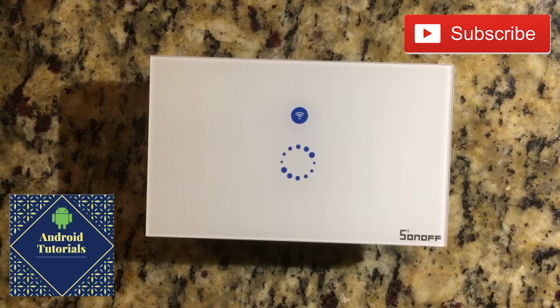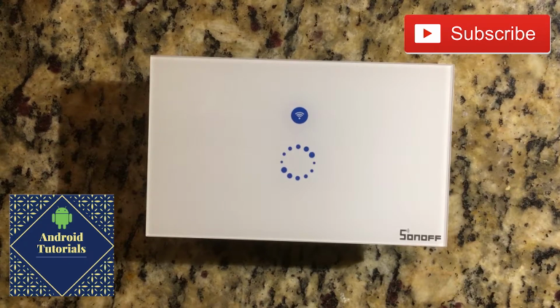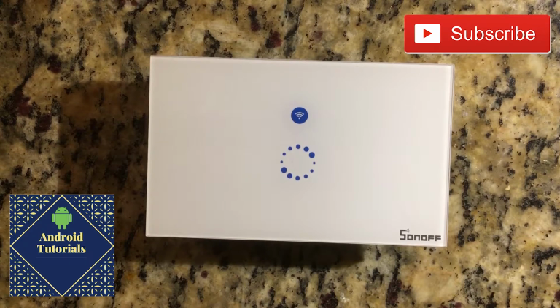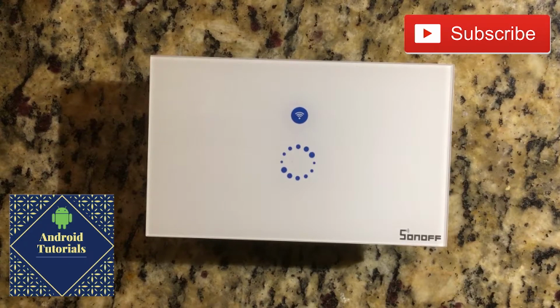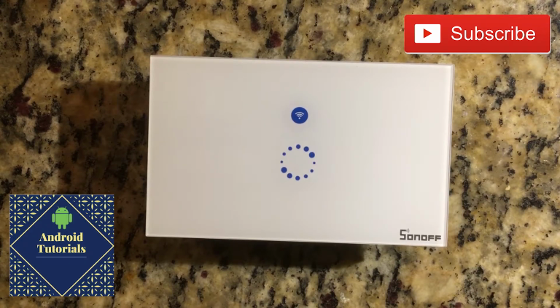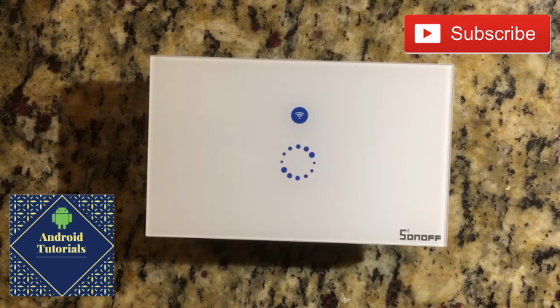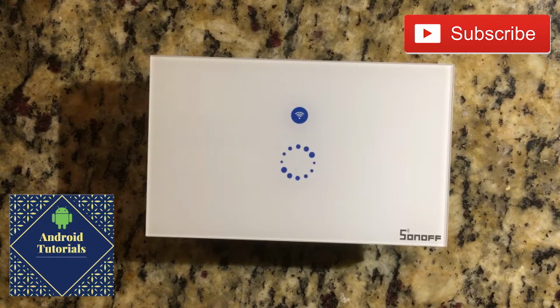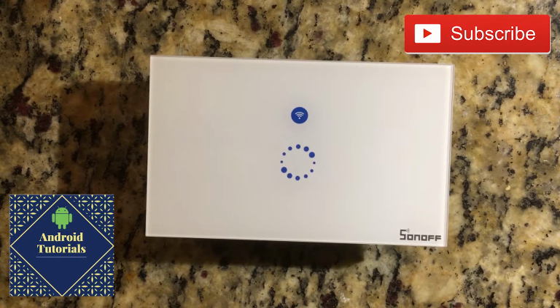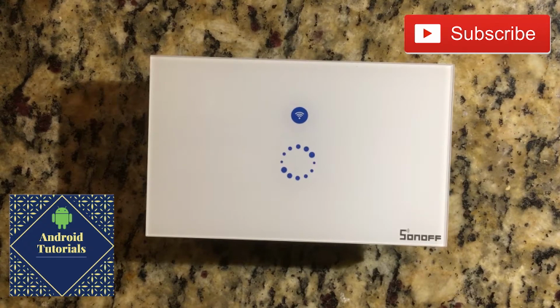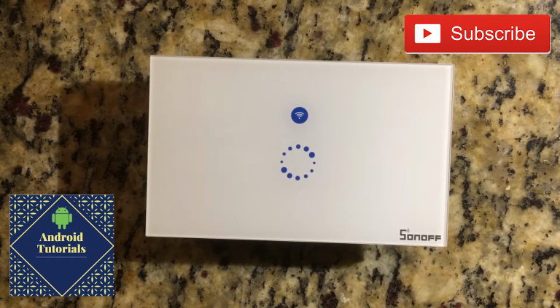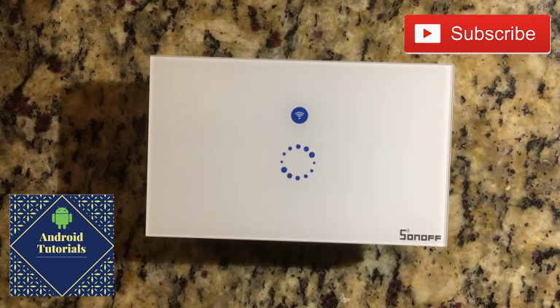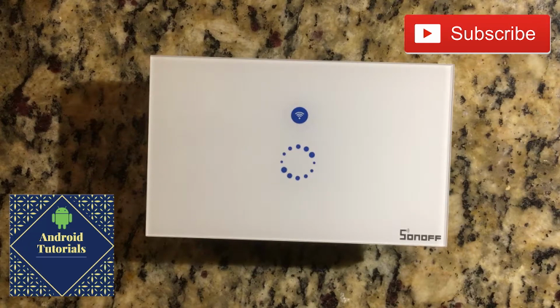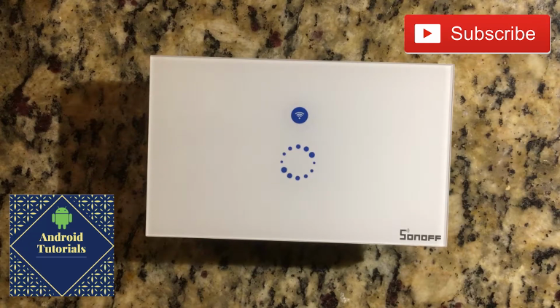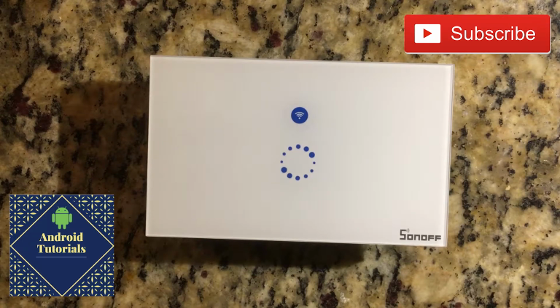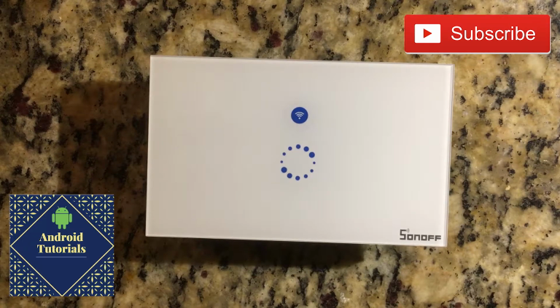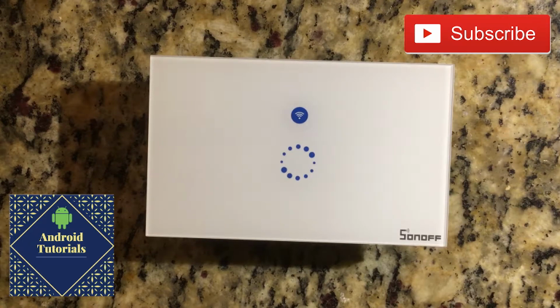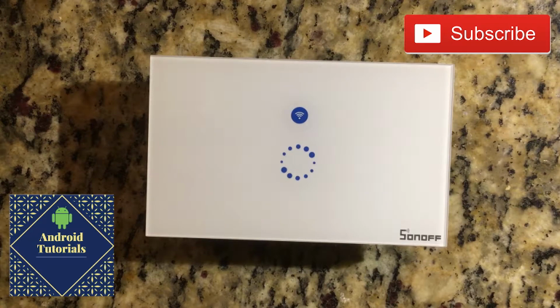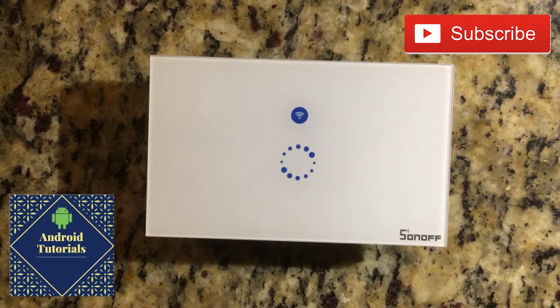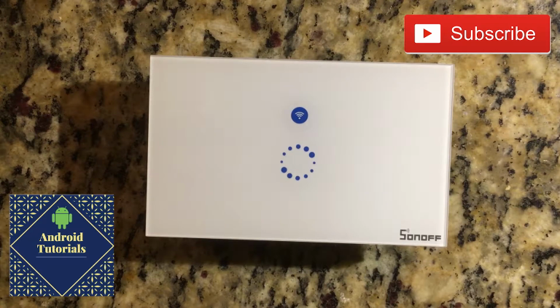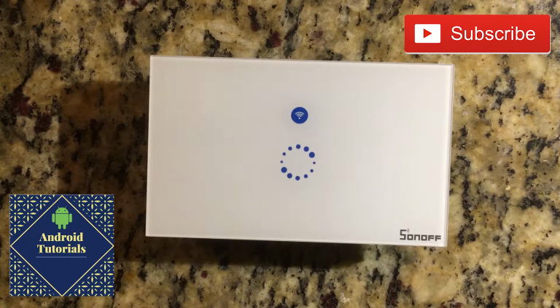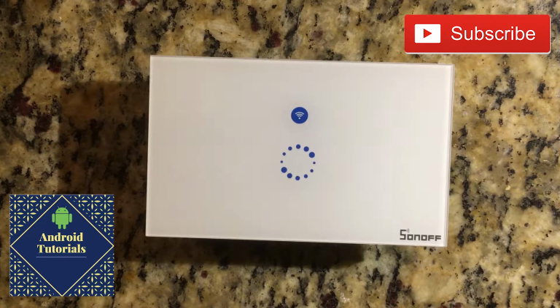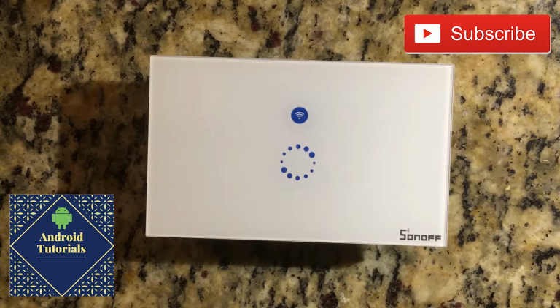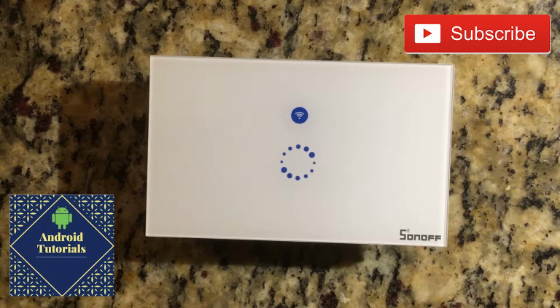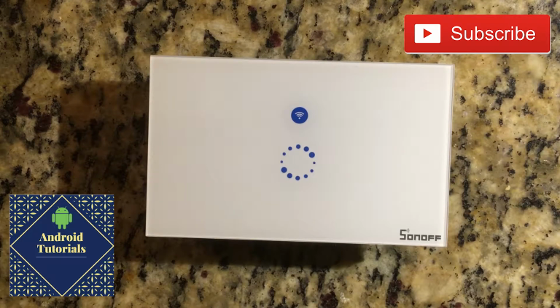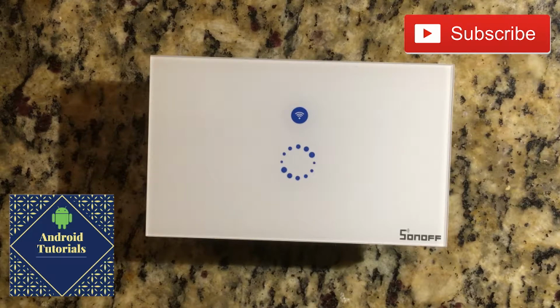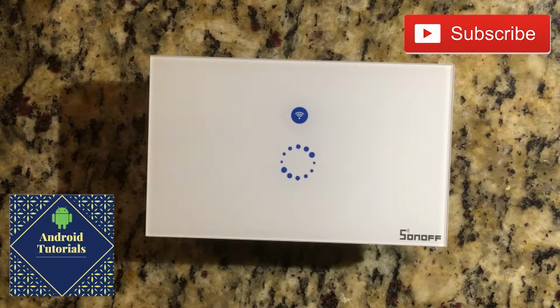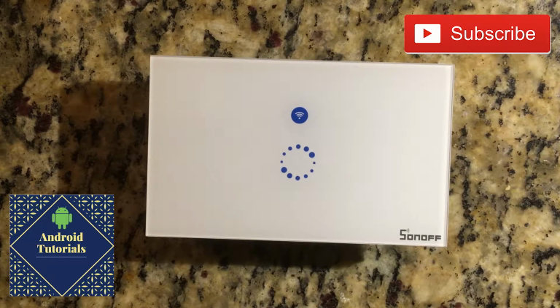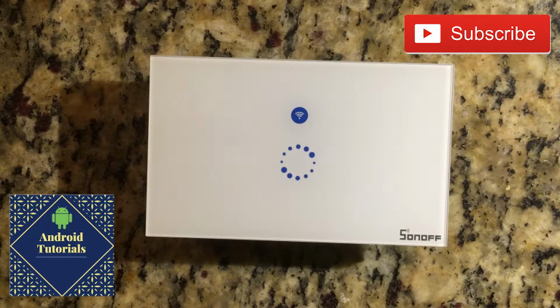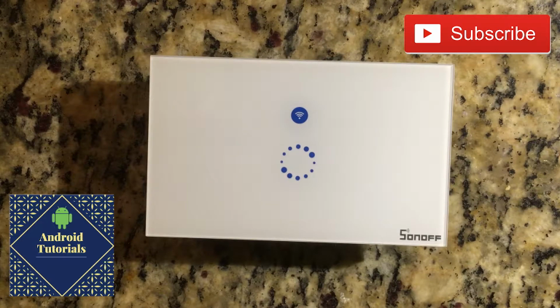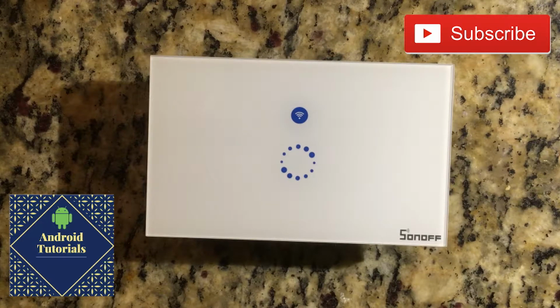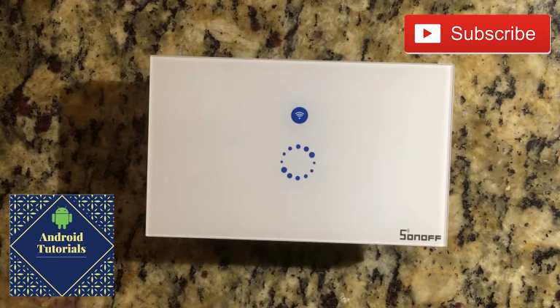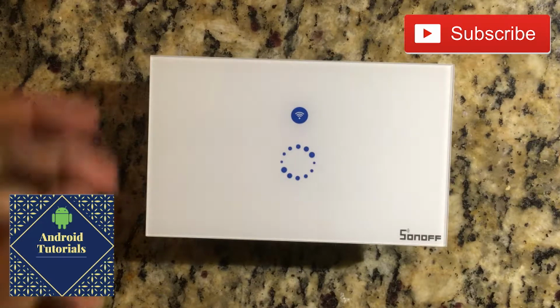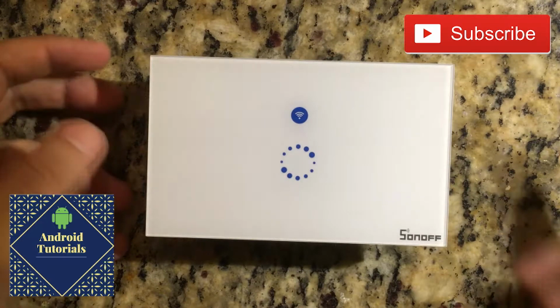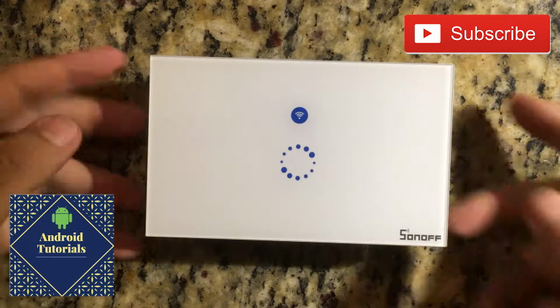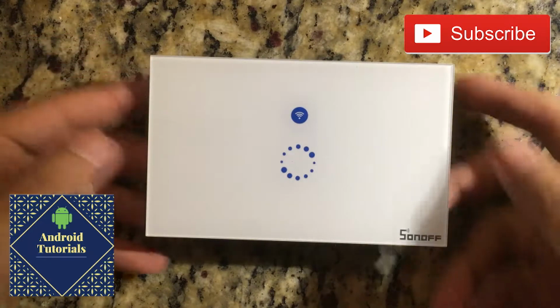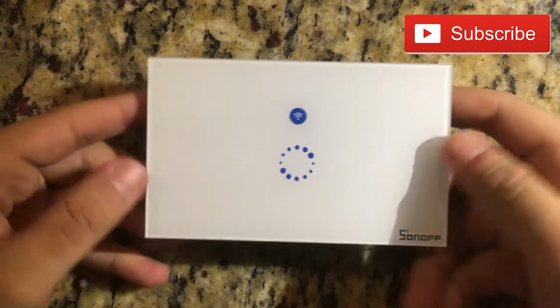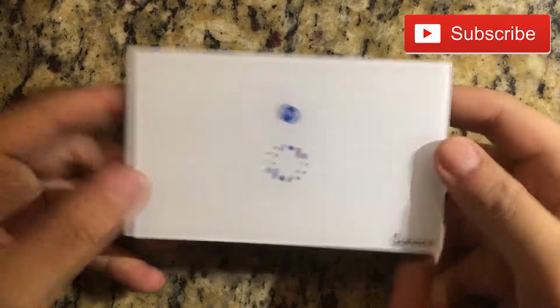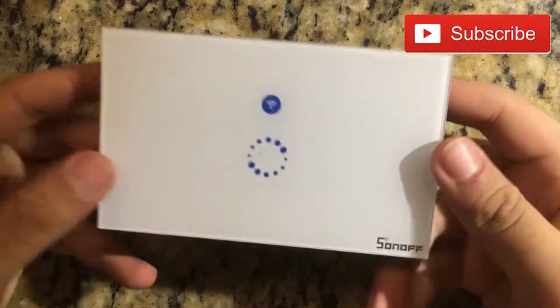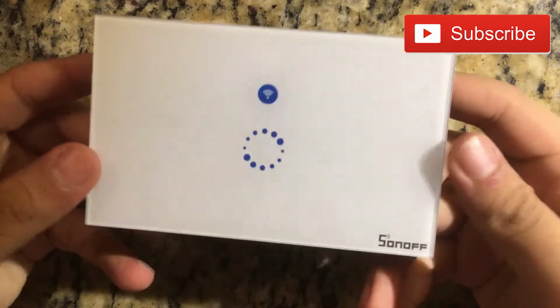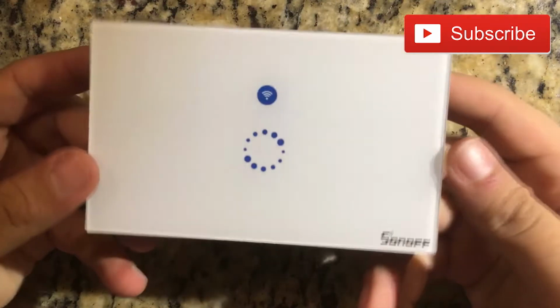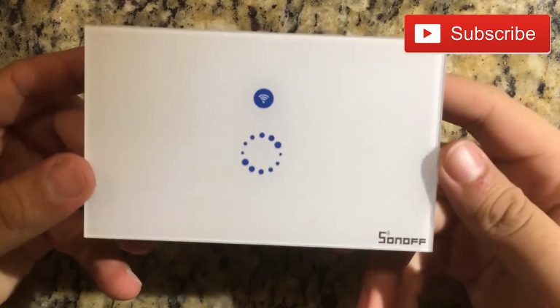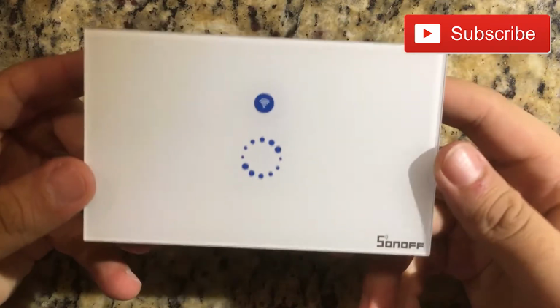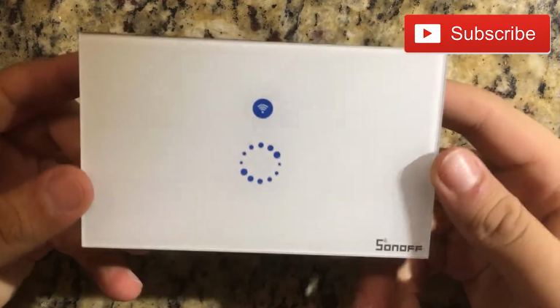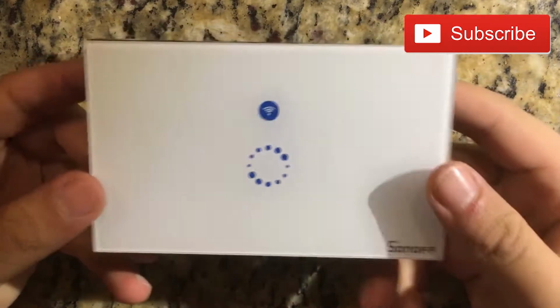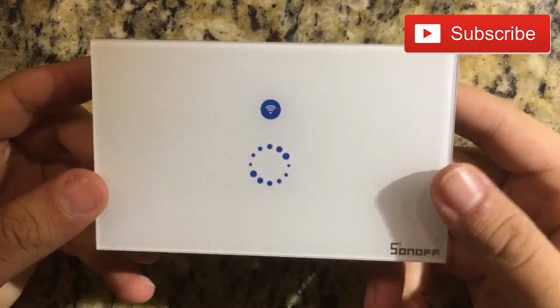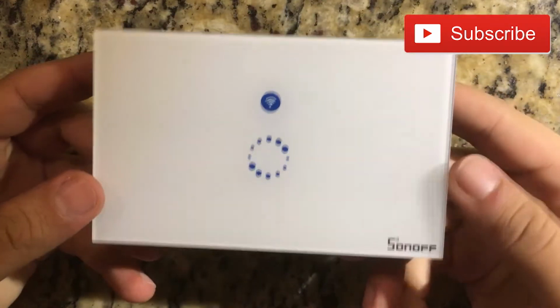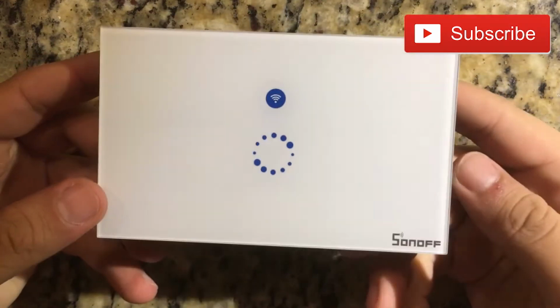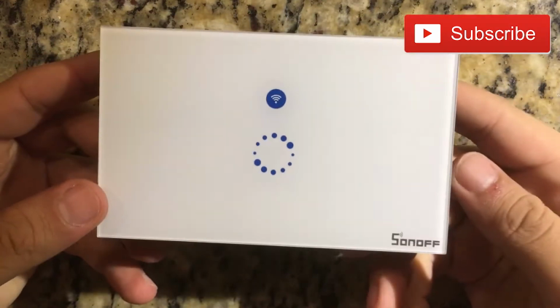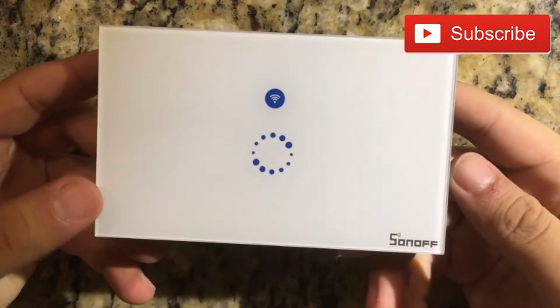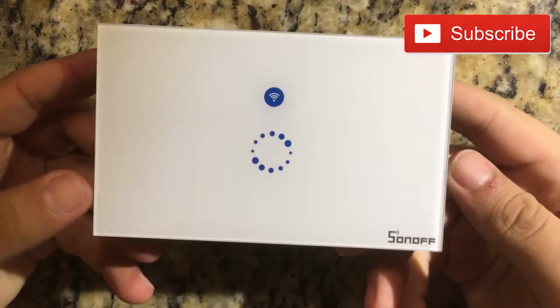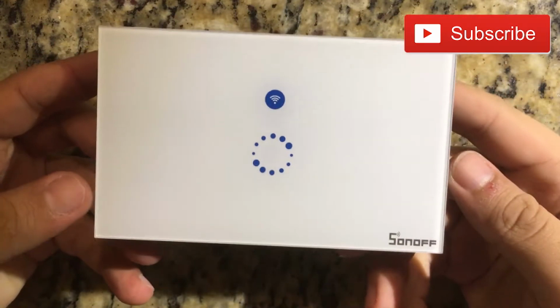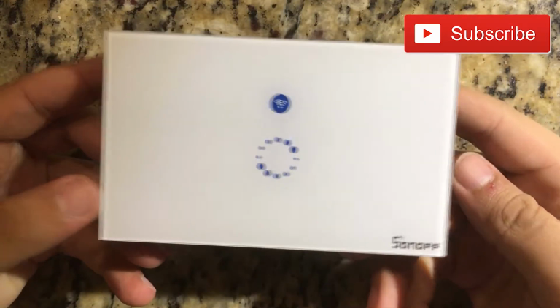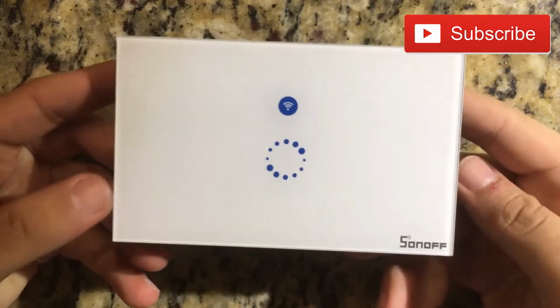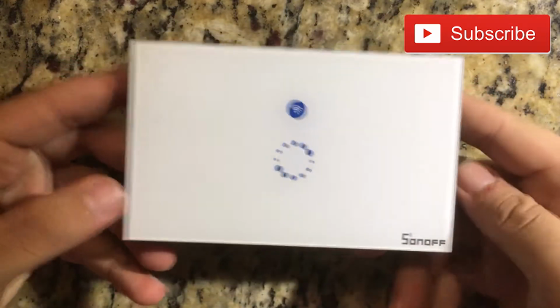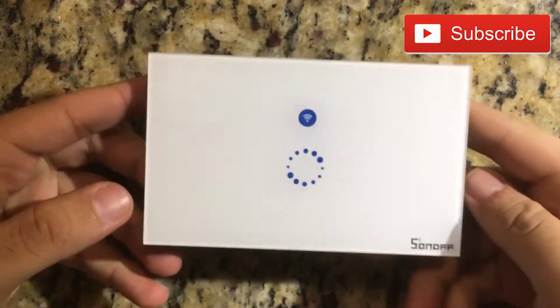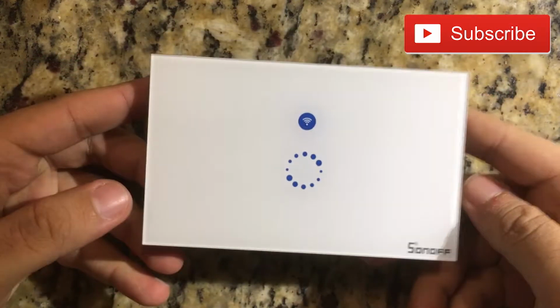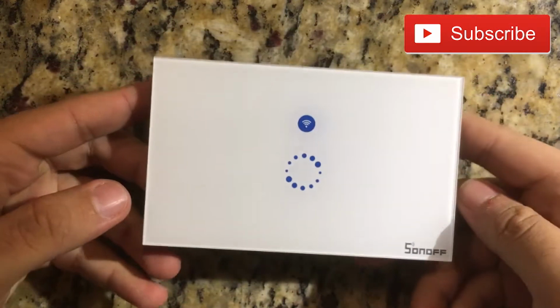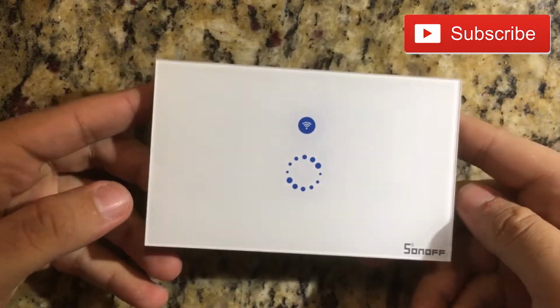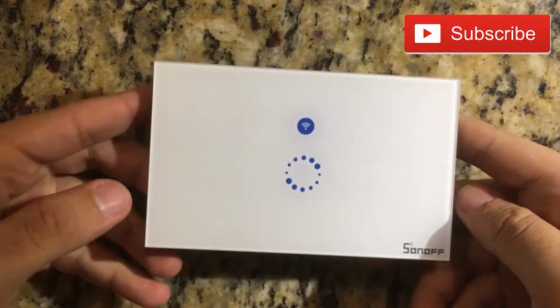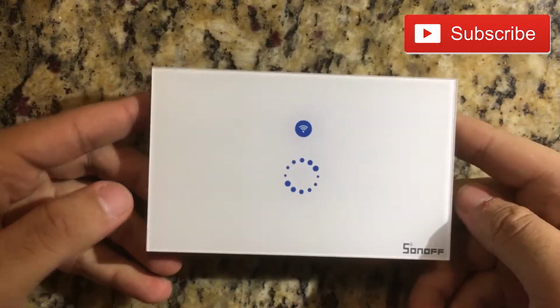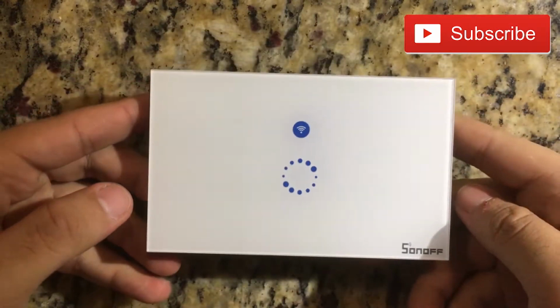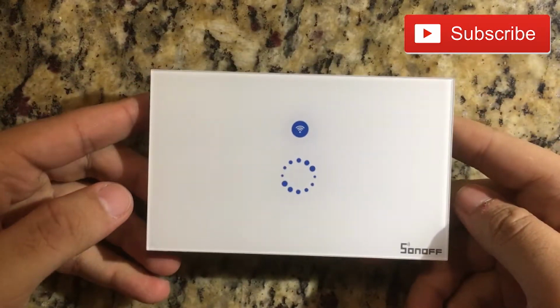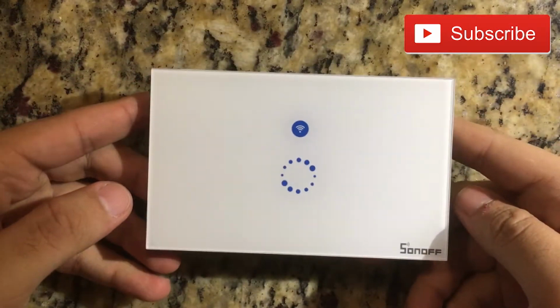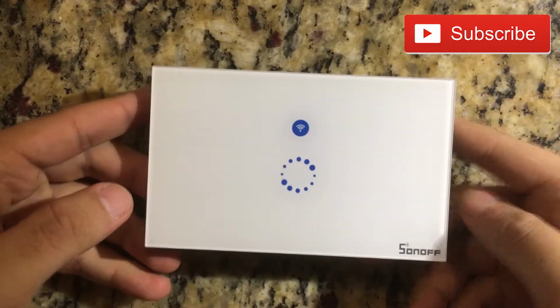Hi guys and welcome to the Android tutorial YouTube channel. Today I'm going to do a review about the Sonos light switch.